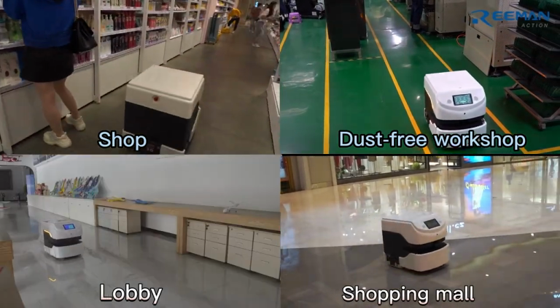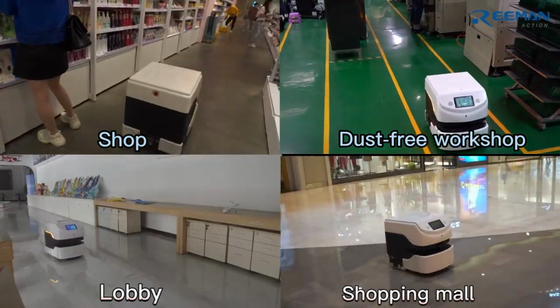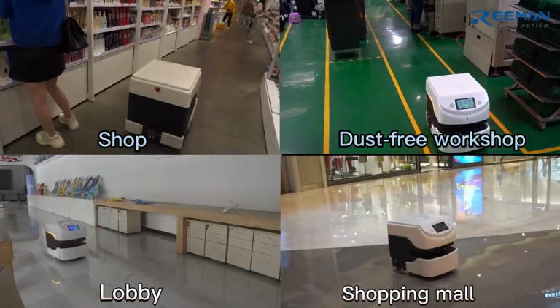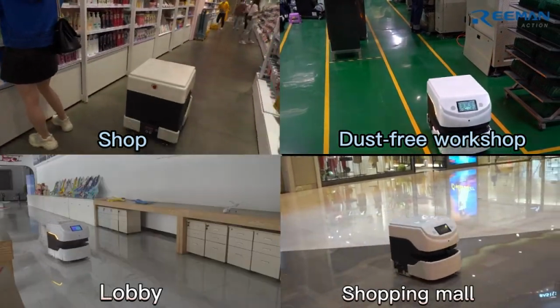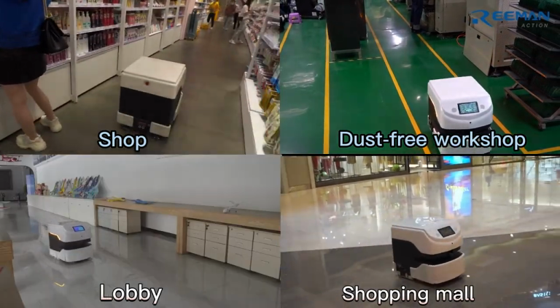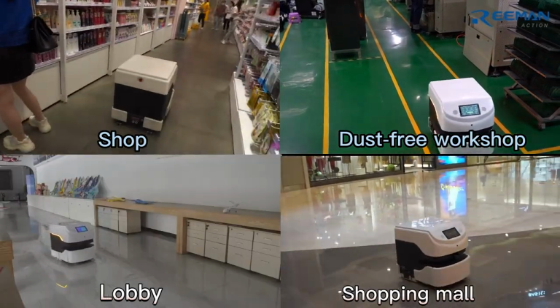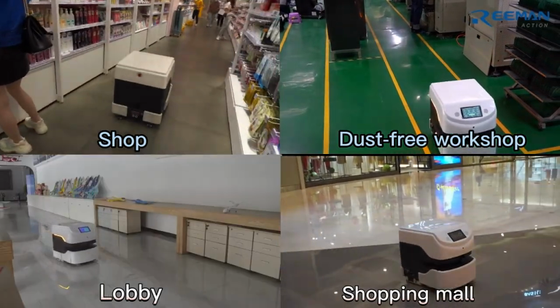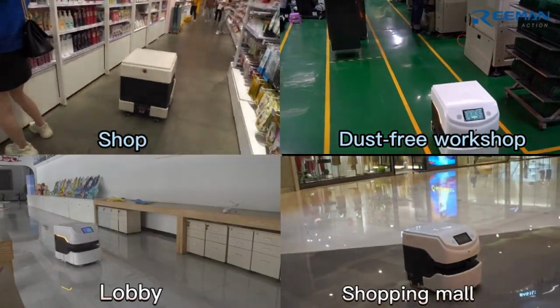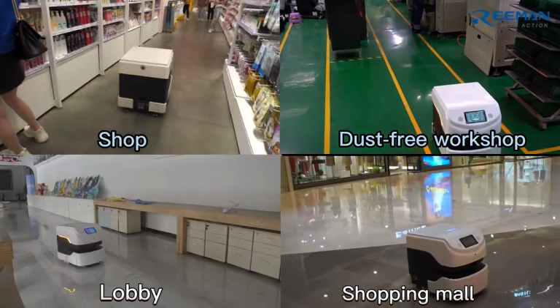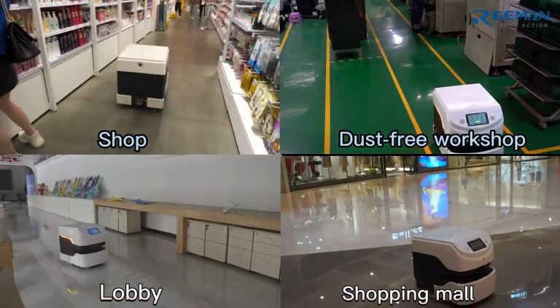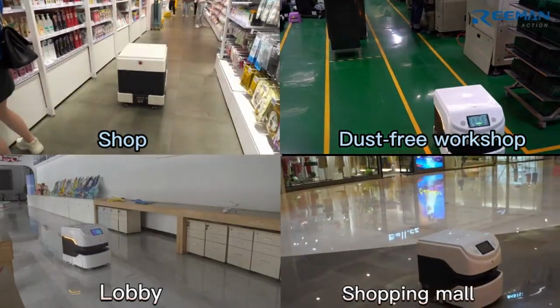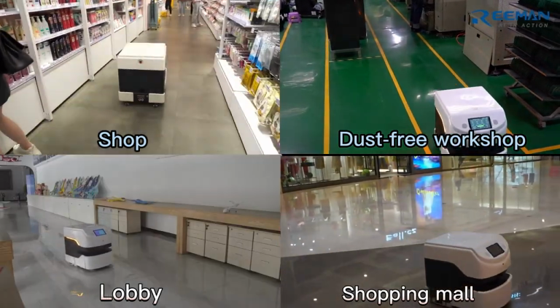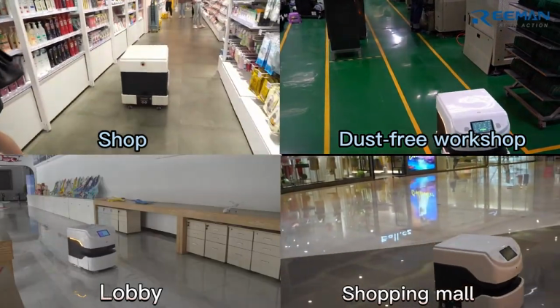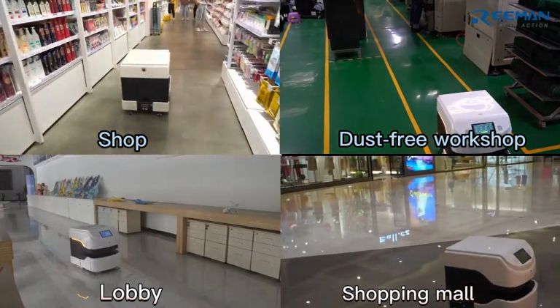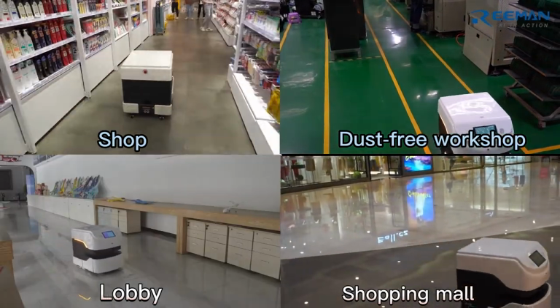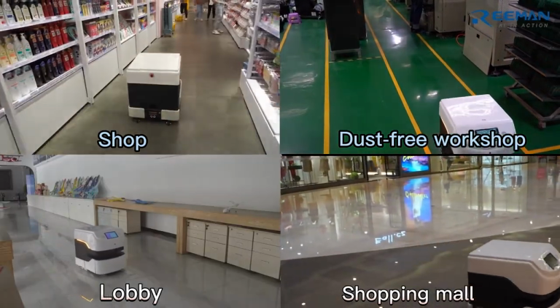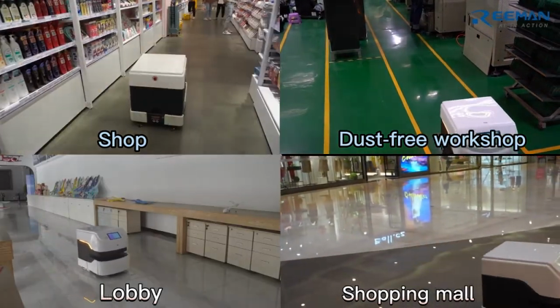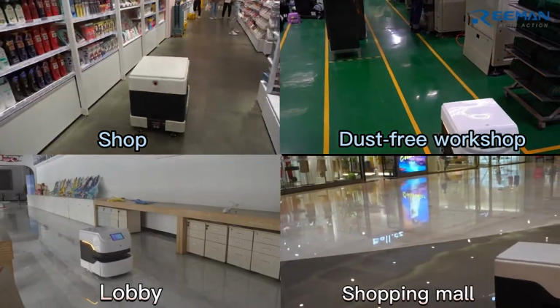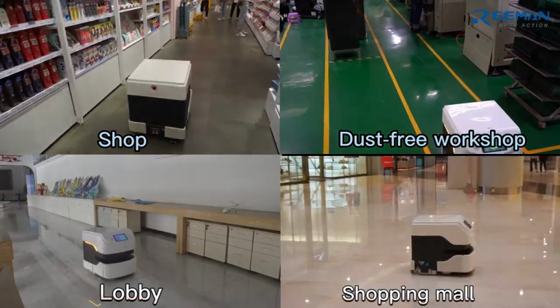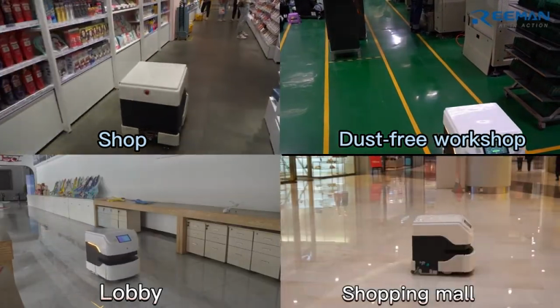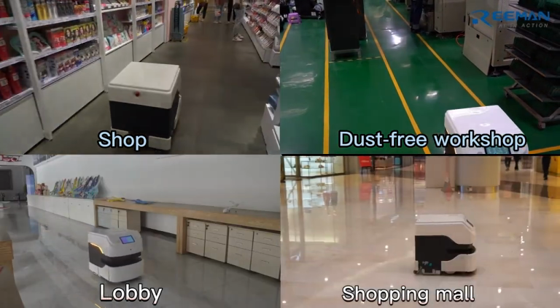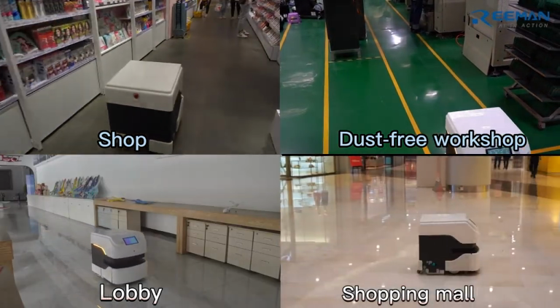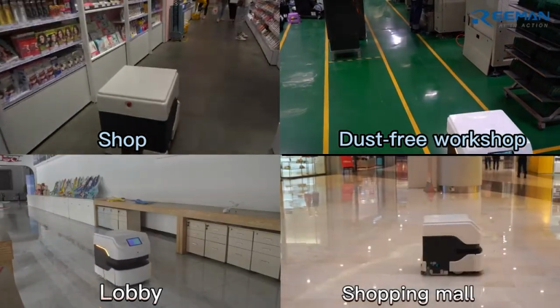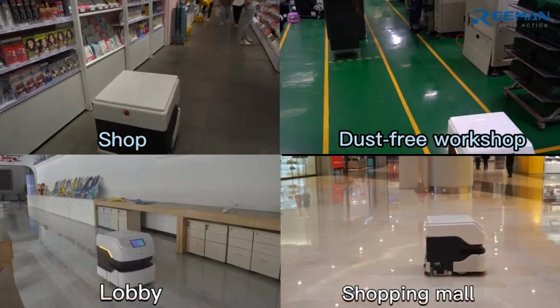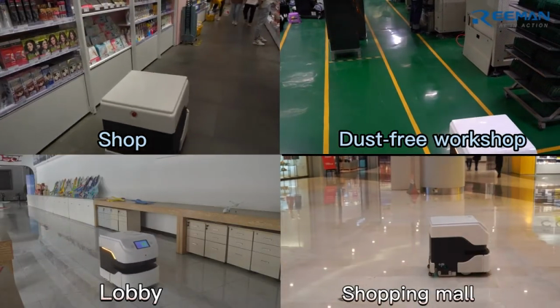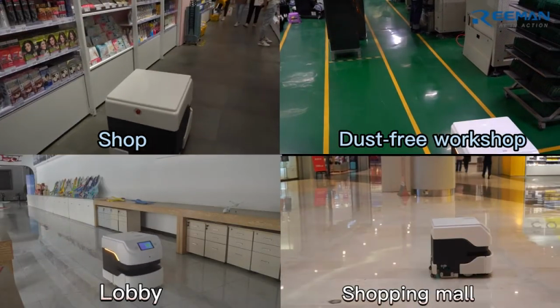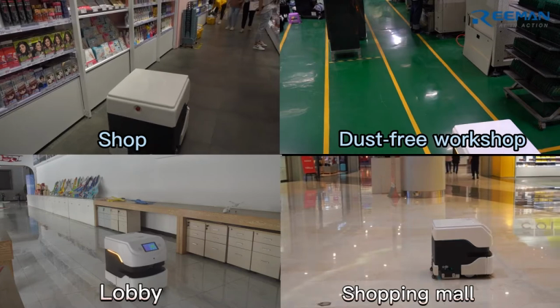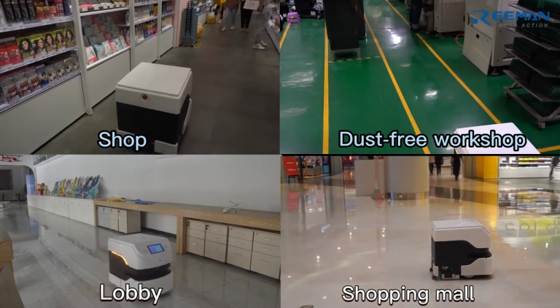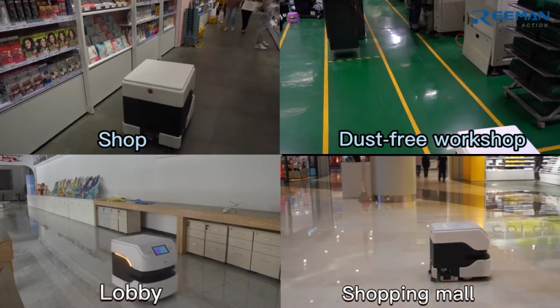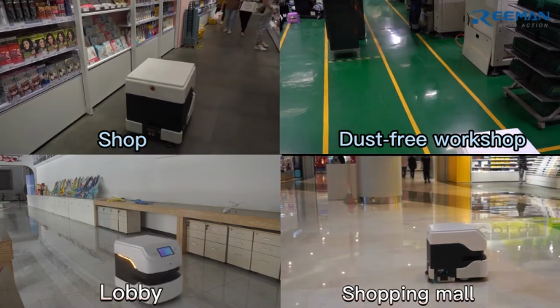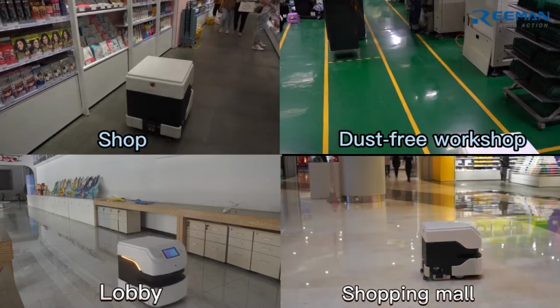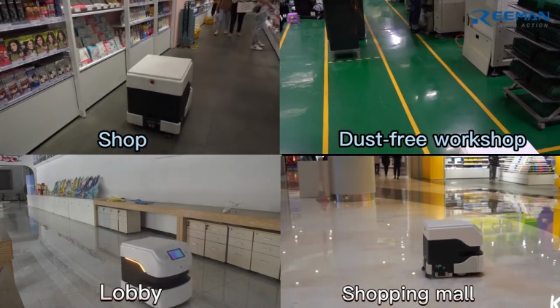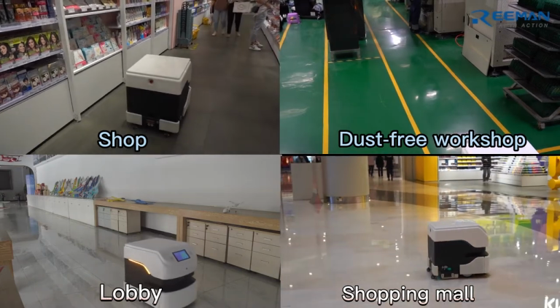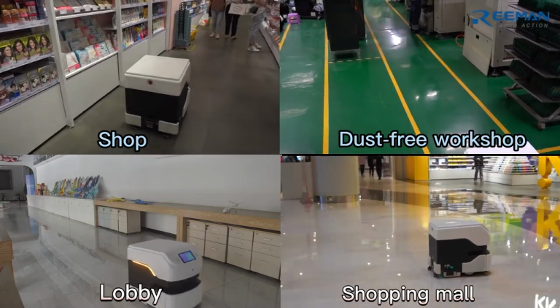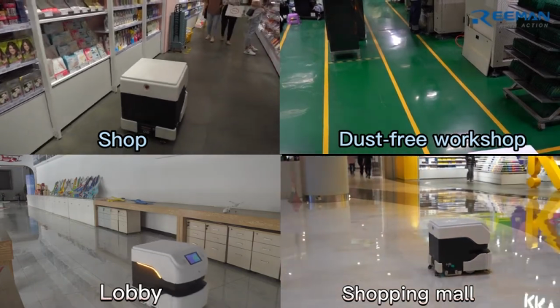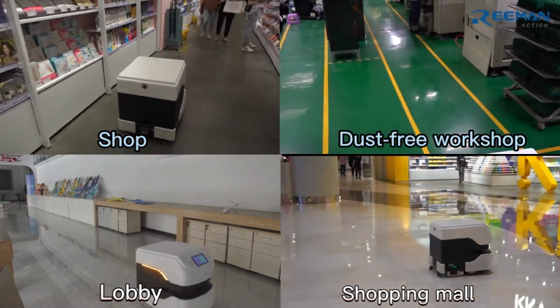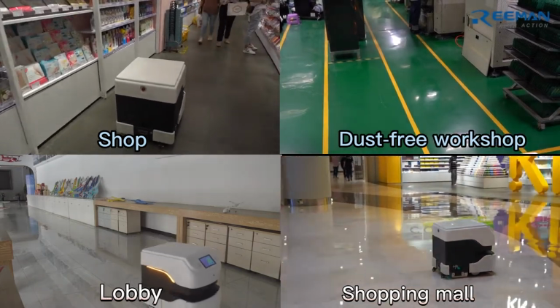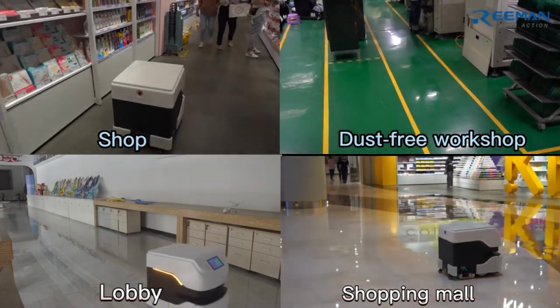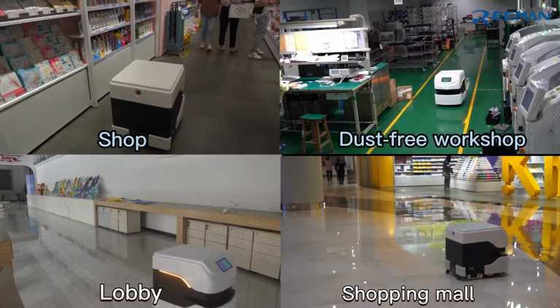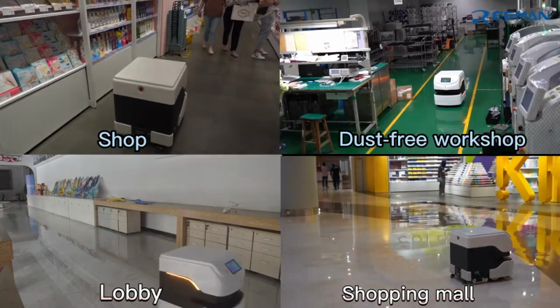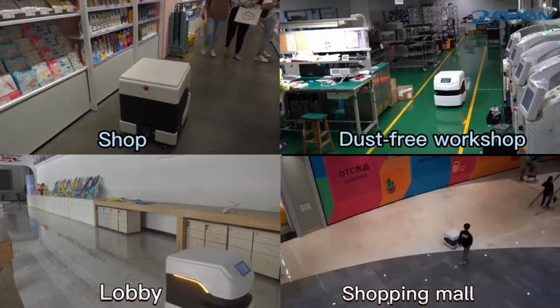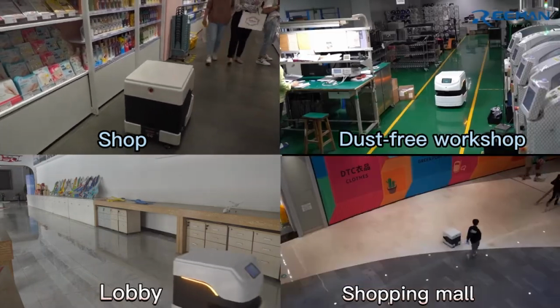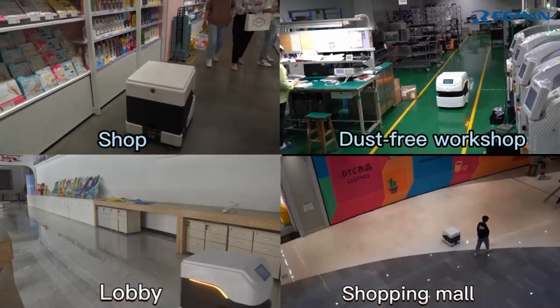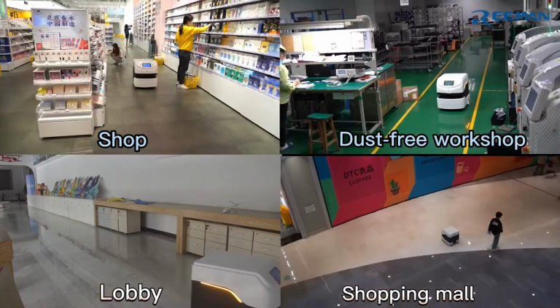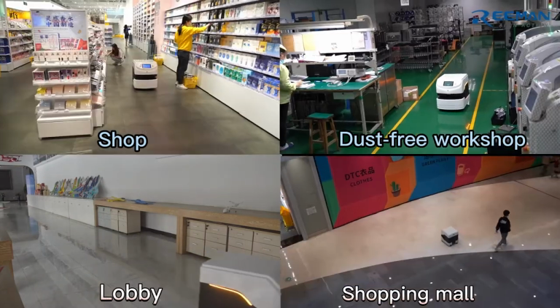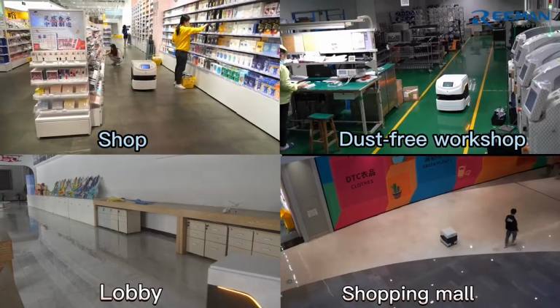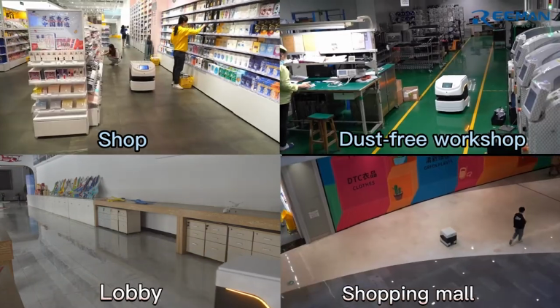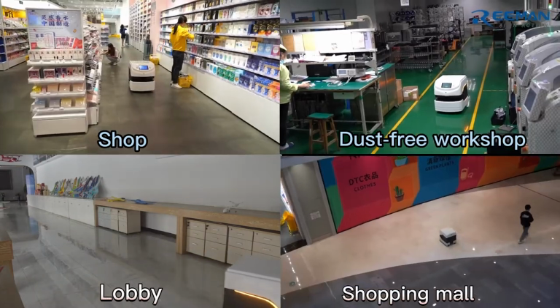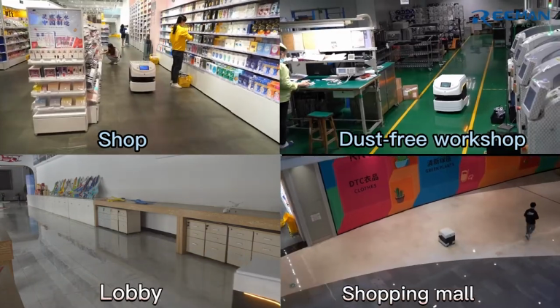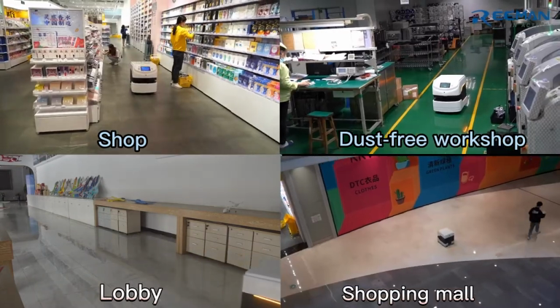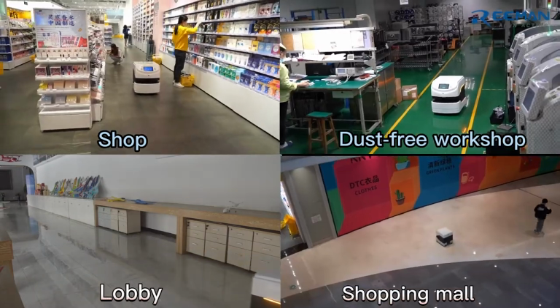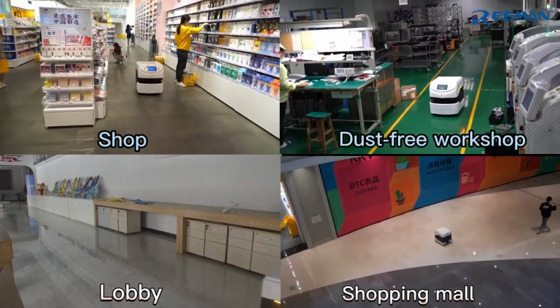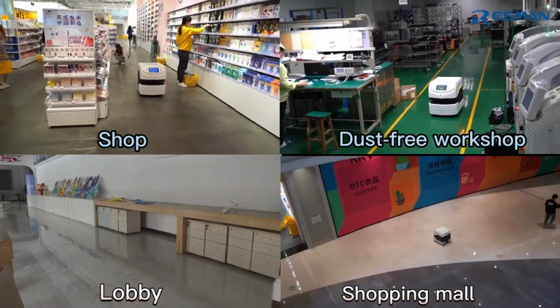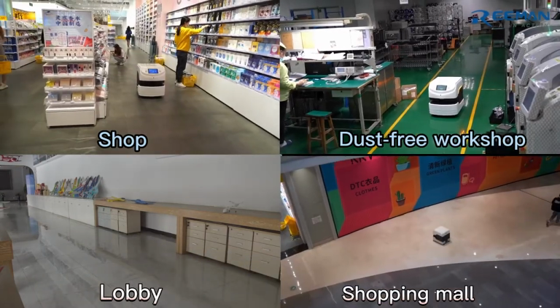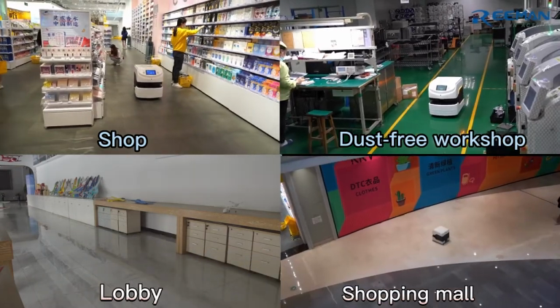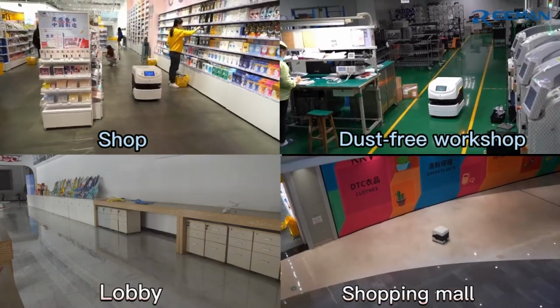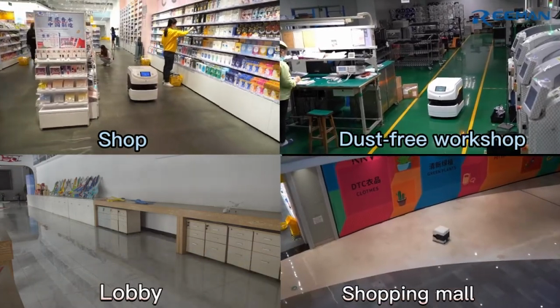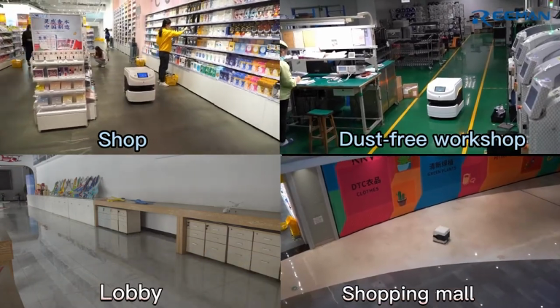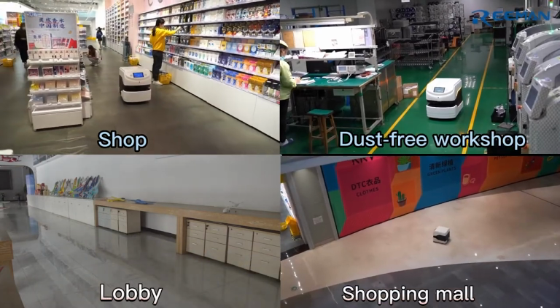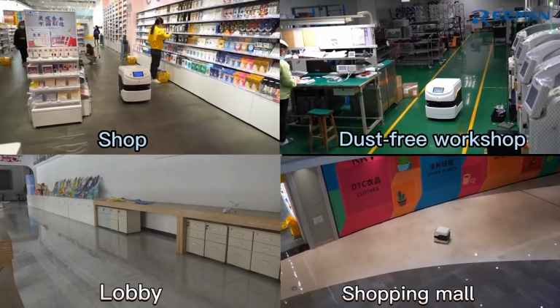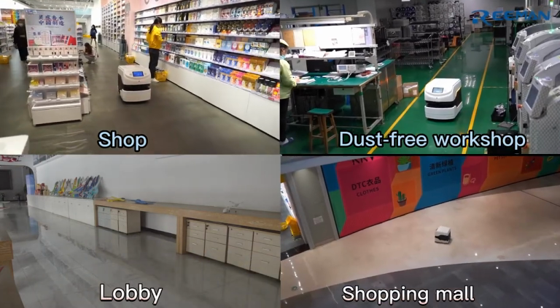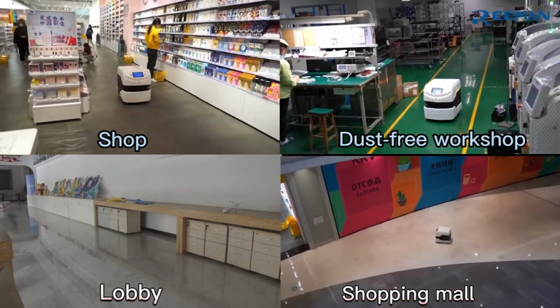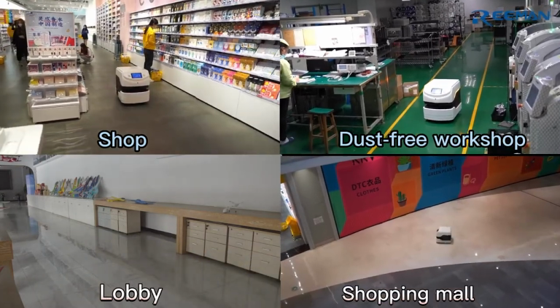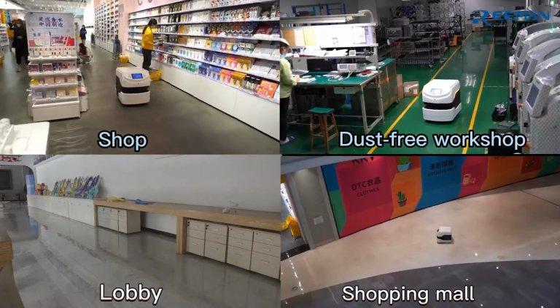If your site is flat and within 1,000 square meters, you can unlock this commercial cleaning robot.